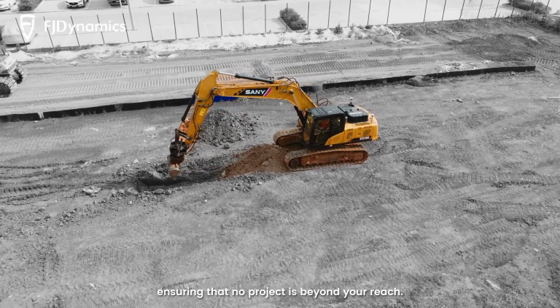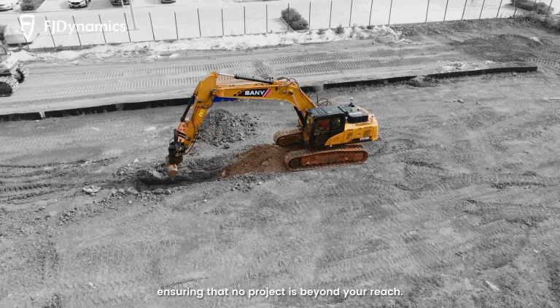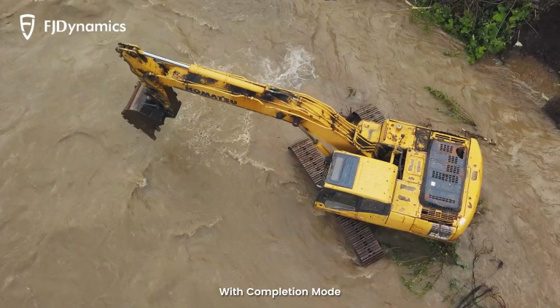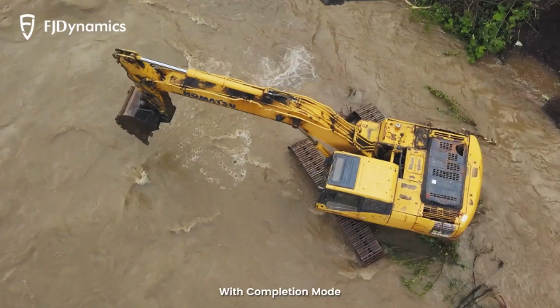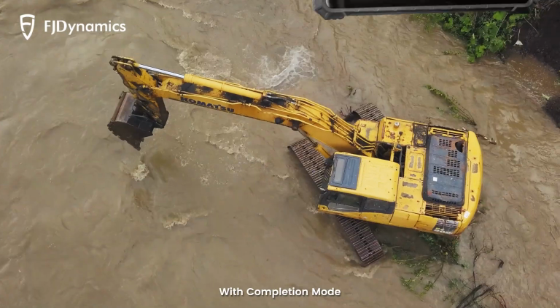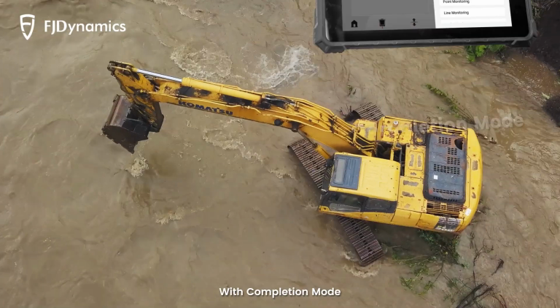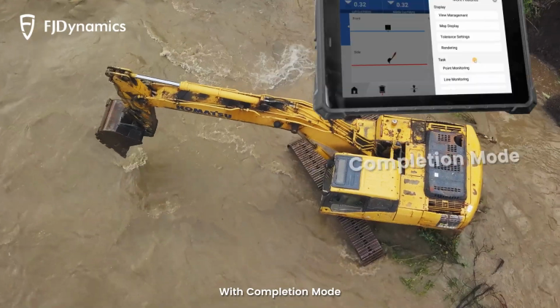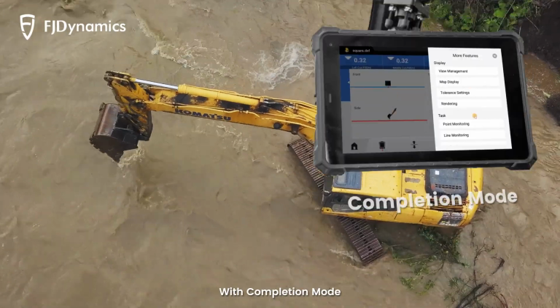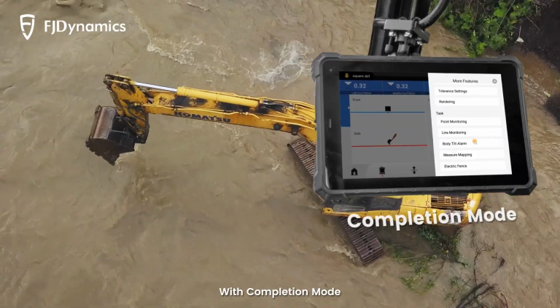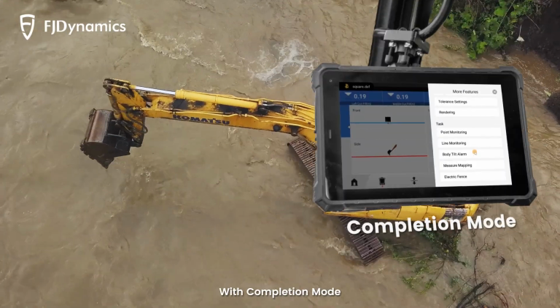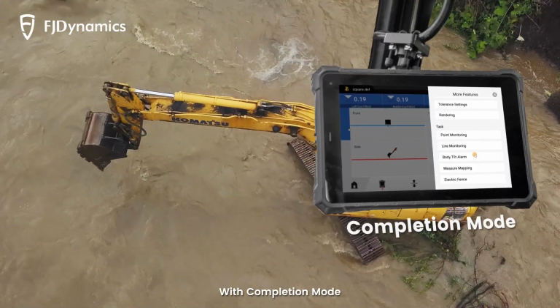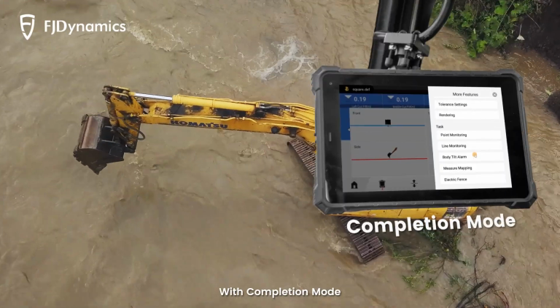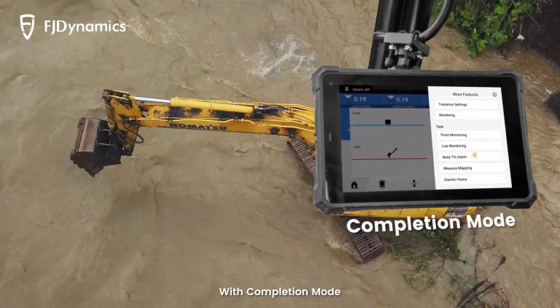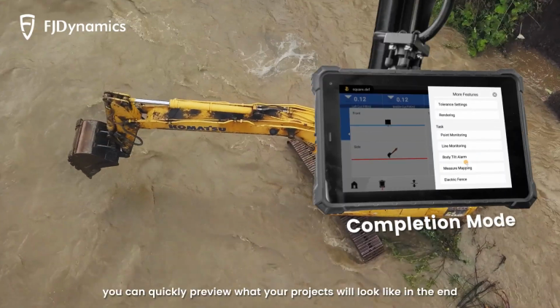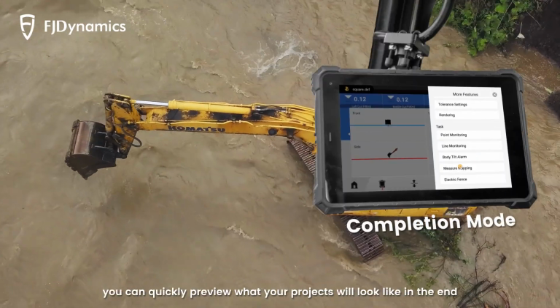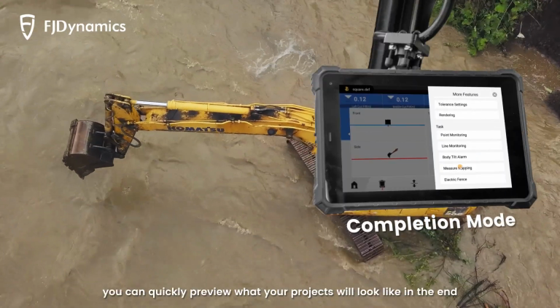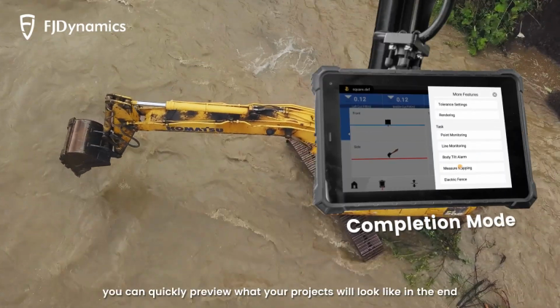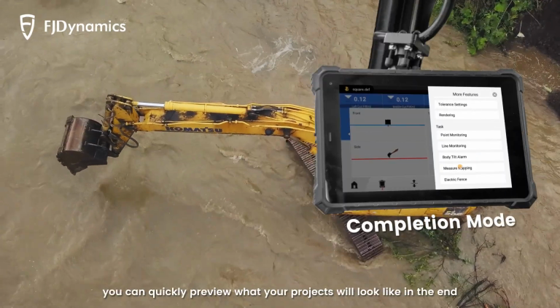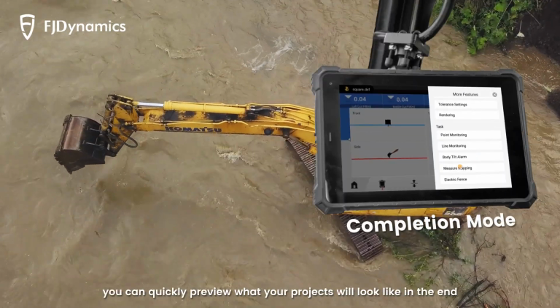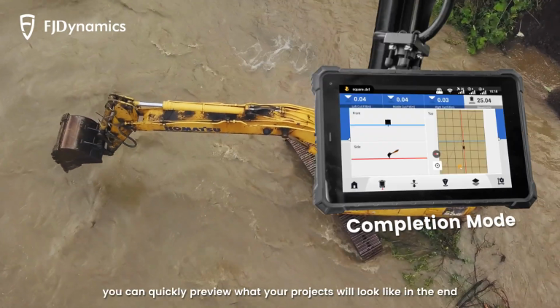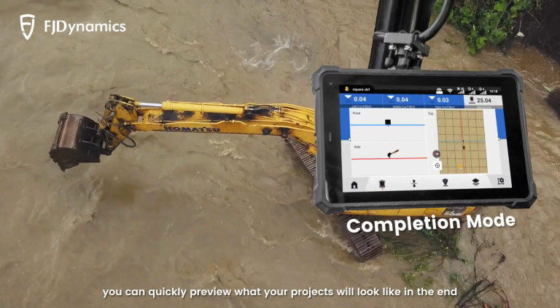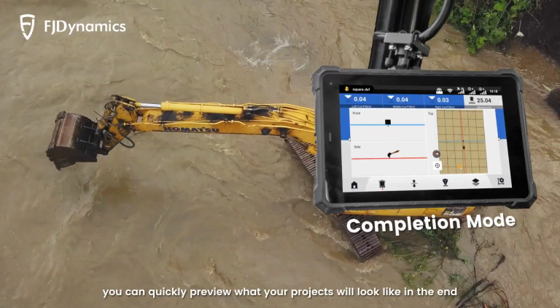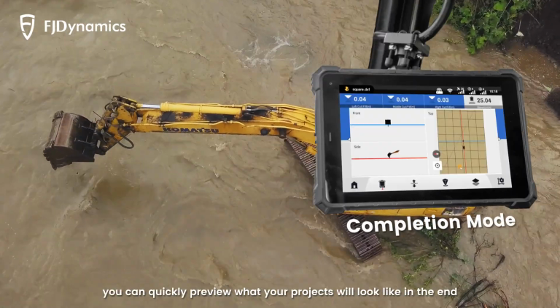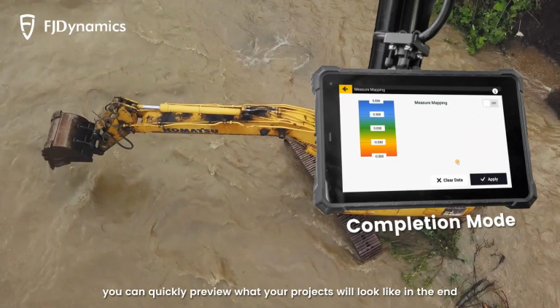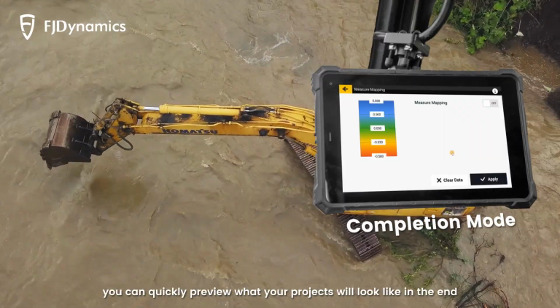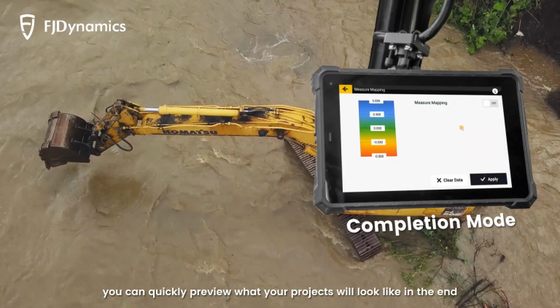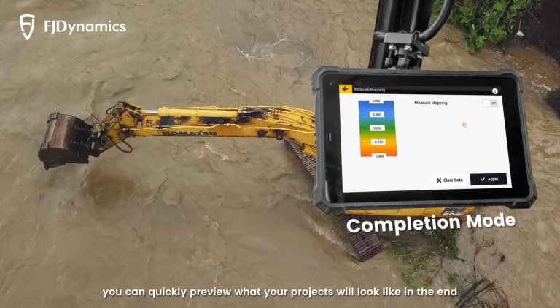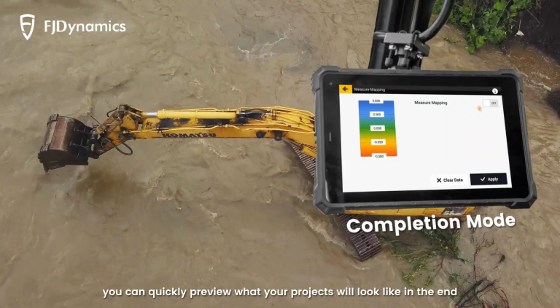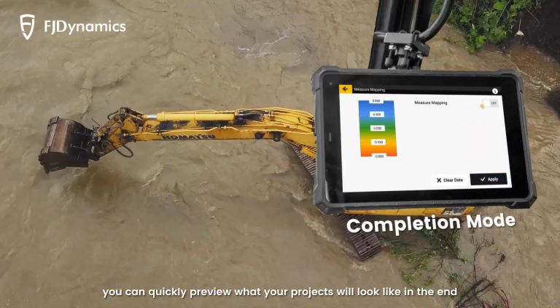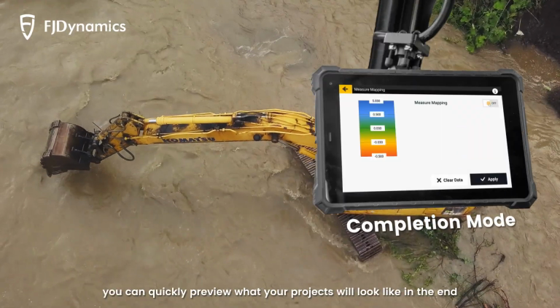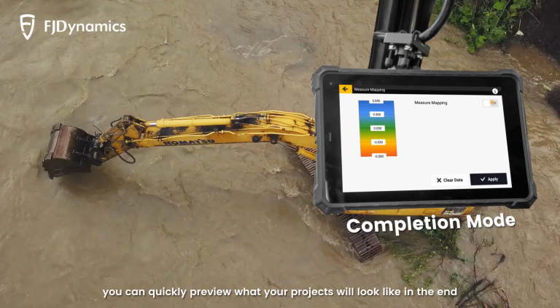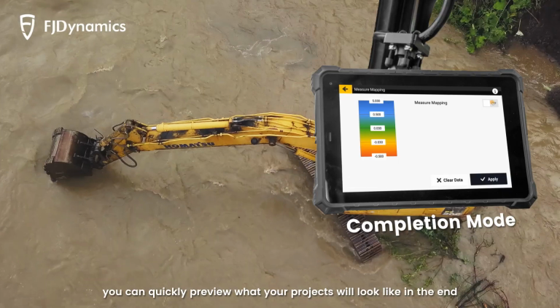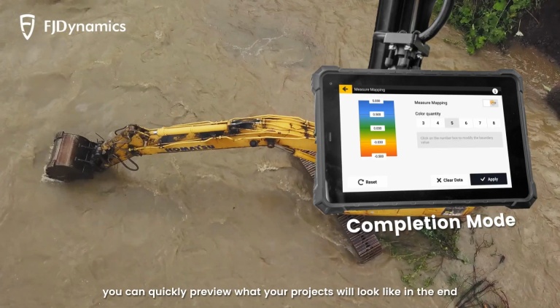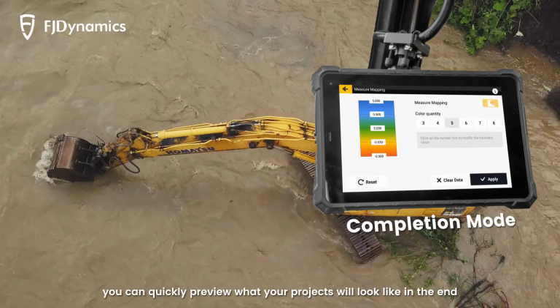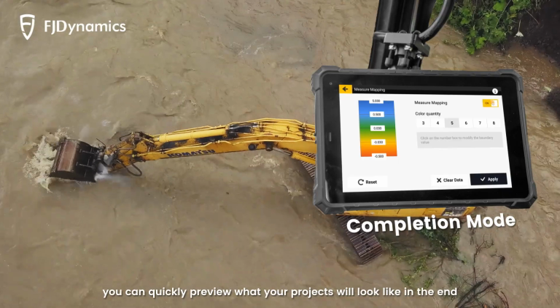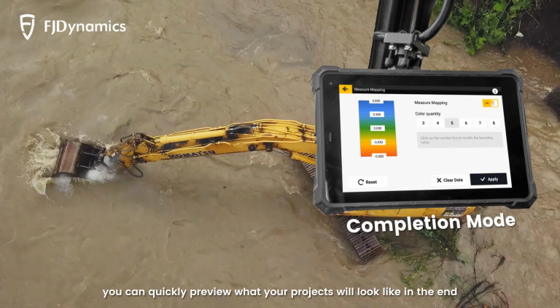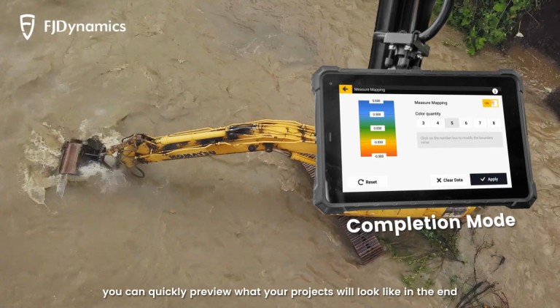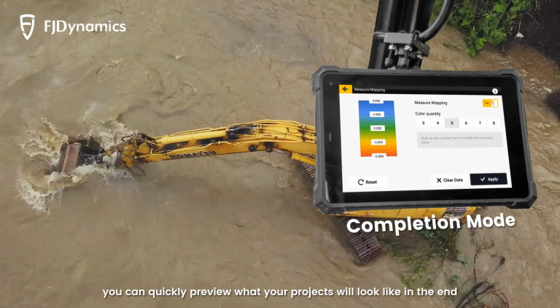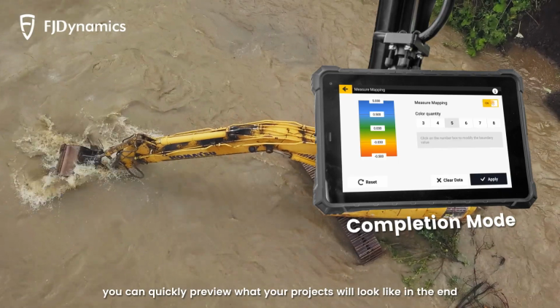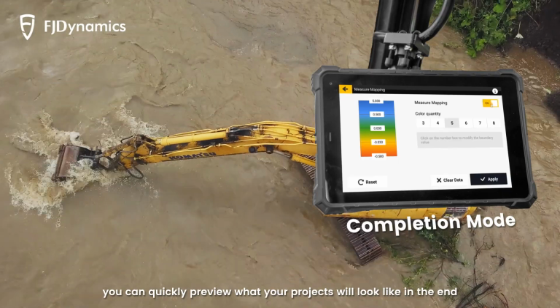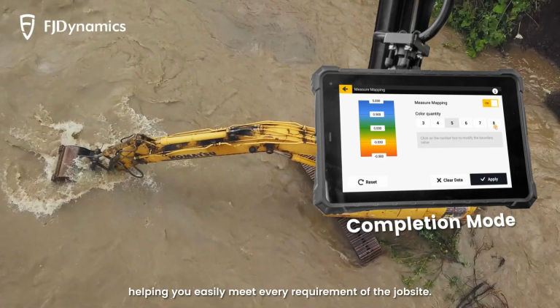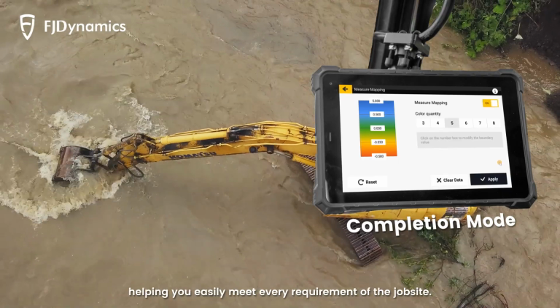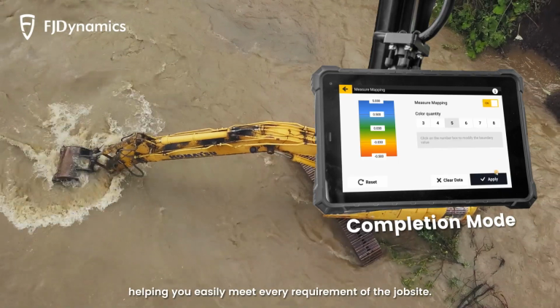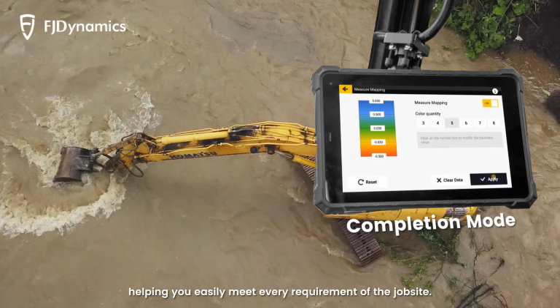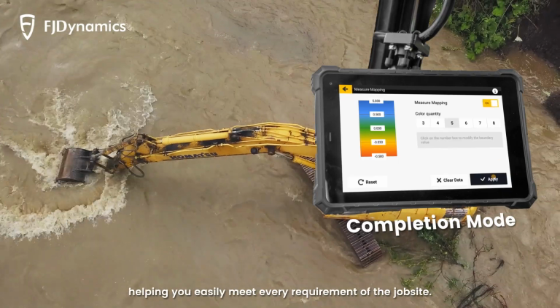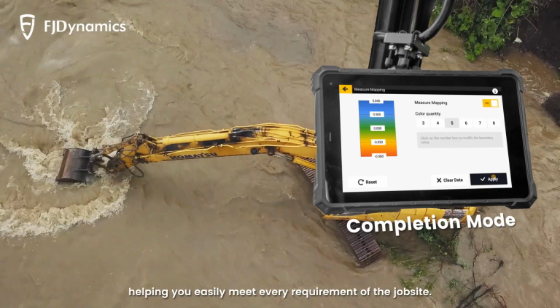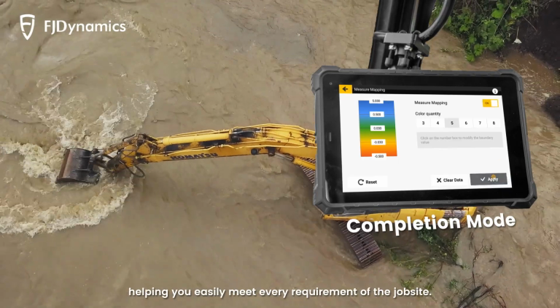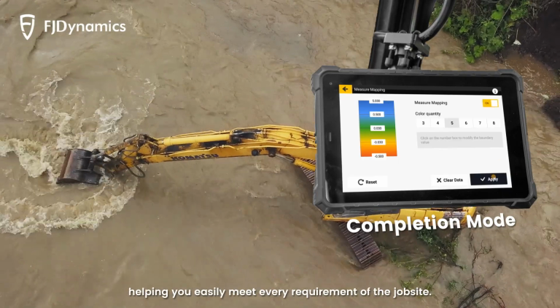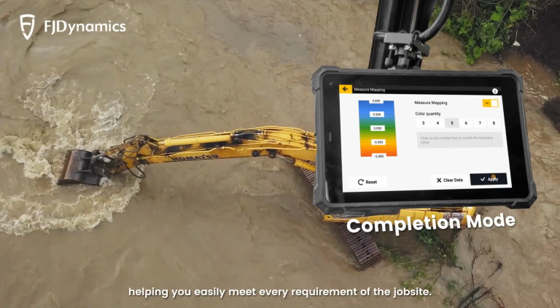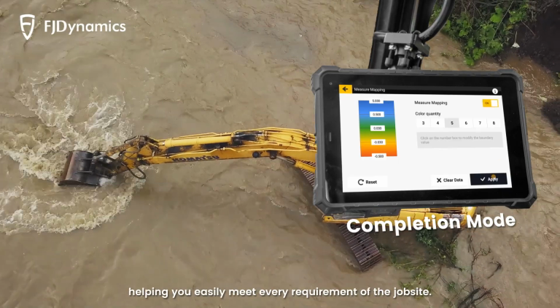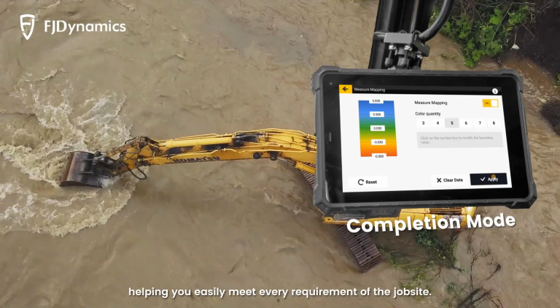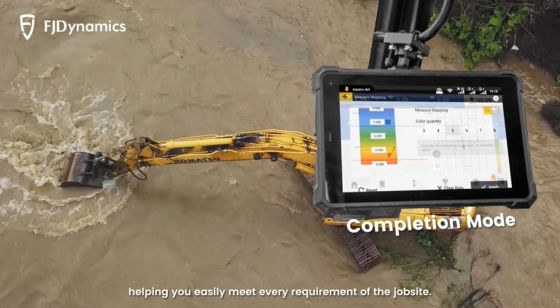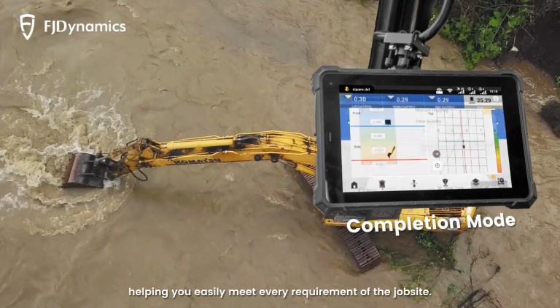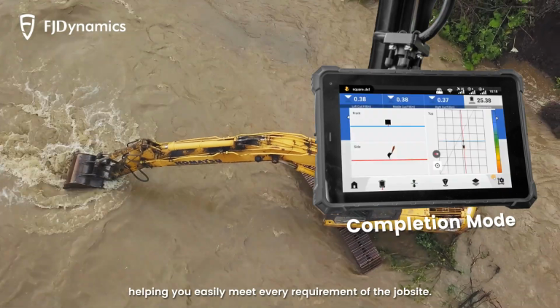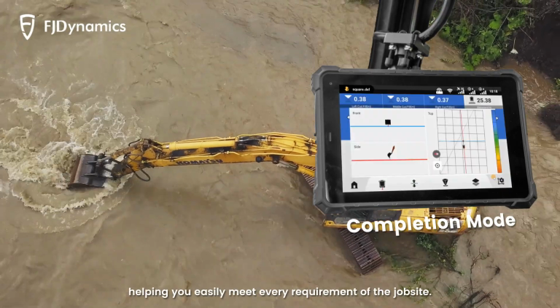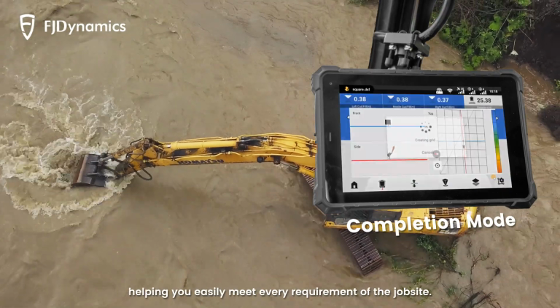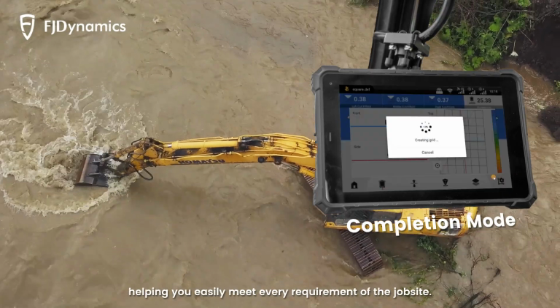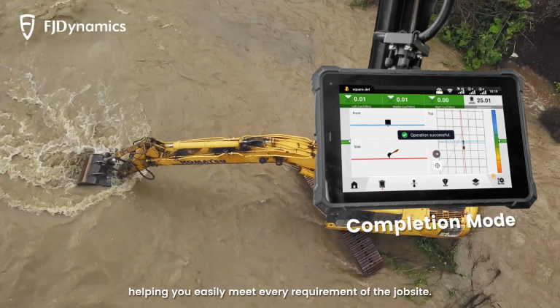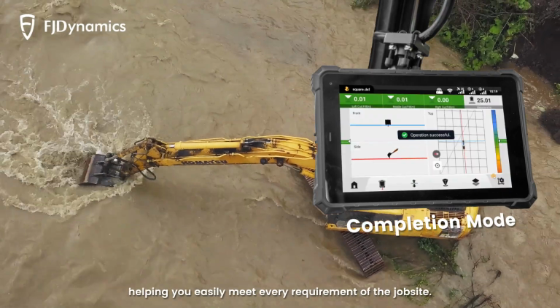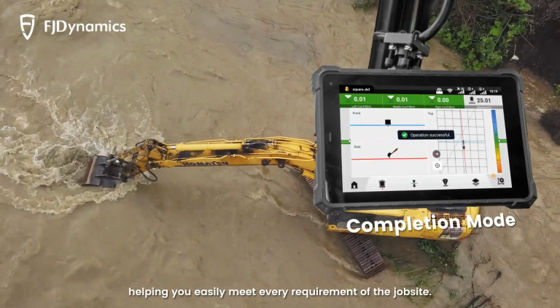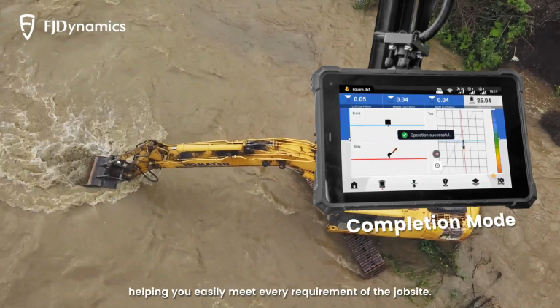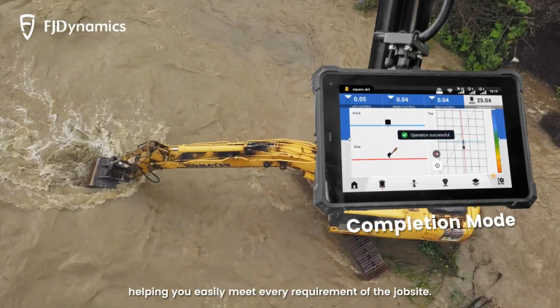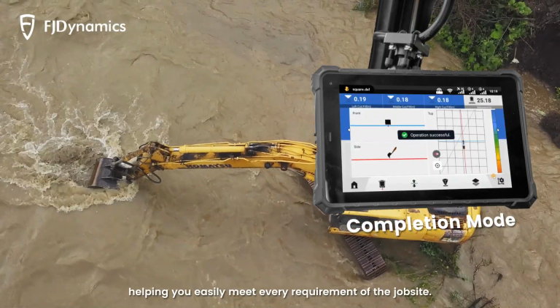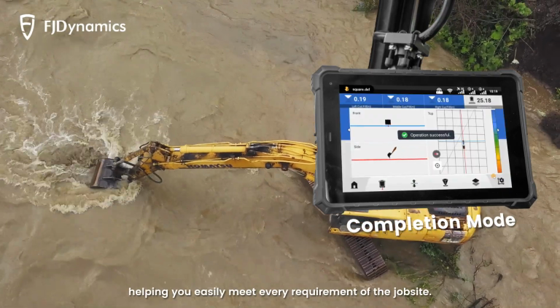With completion mode, you can quickly preview what your projects will look like in the end, helping you easily meet every requirement of the job site.